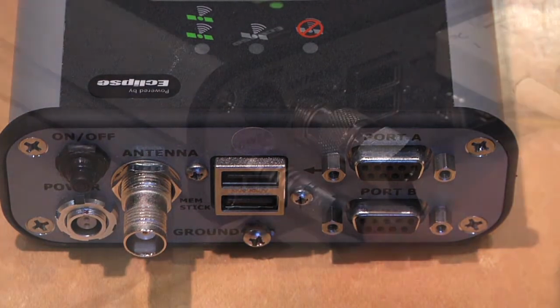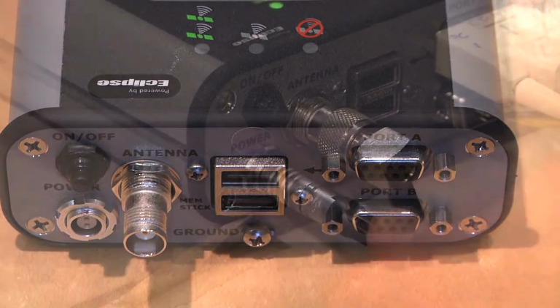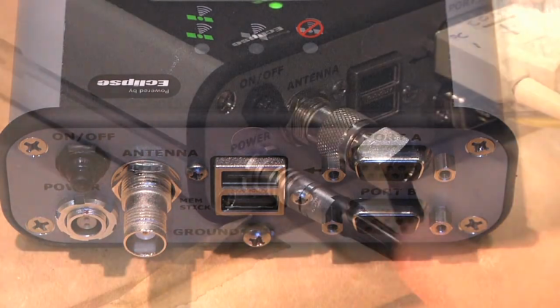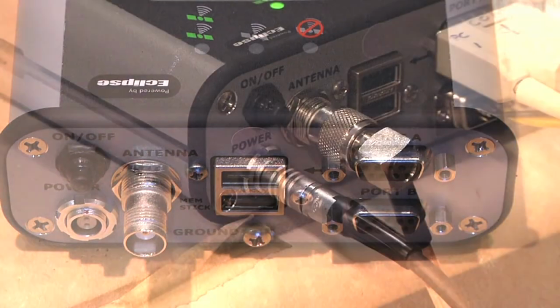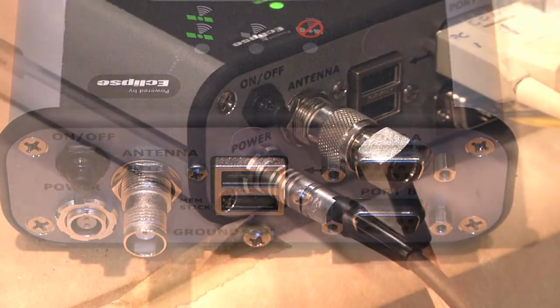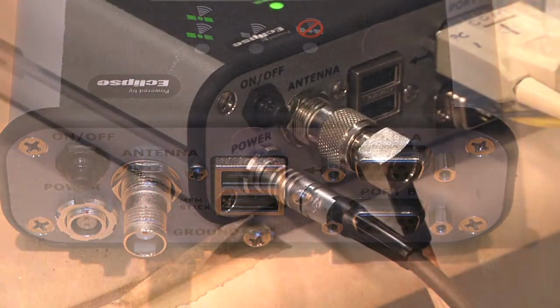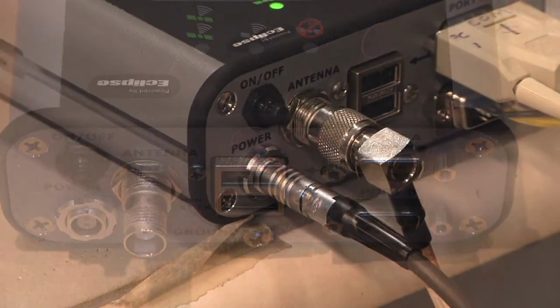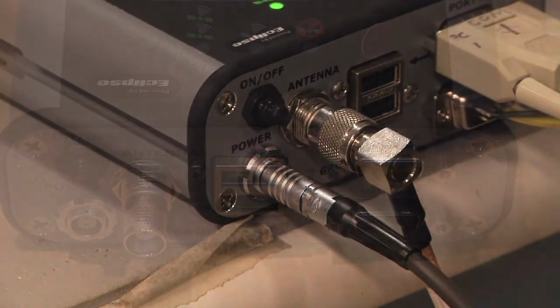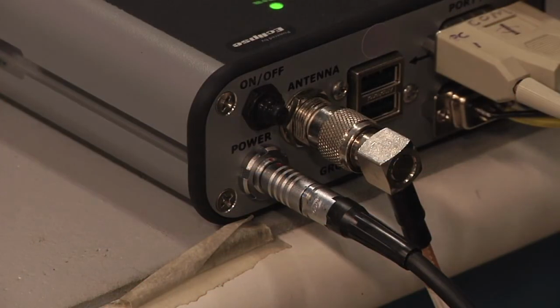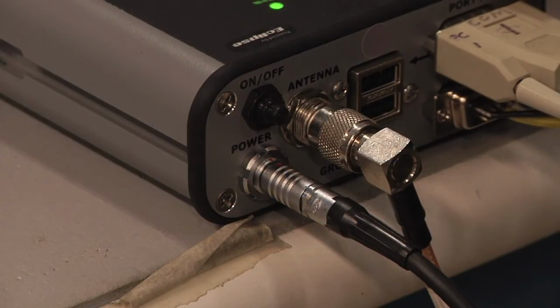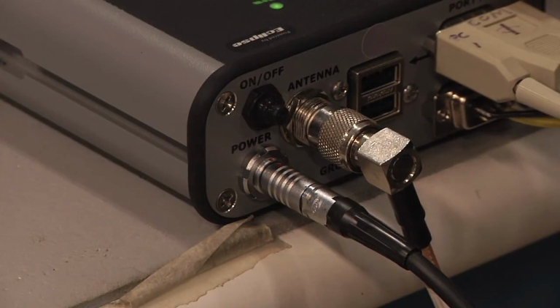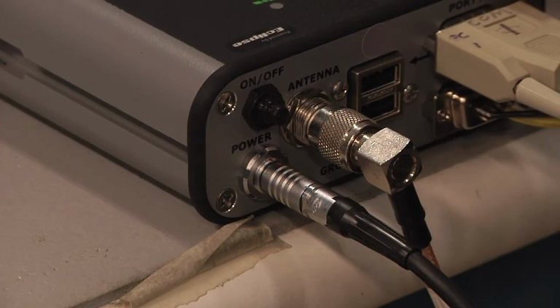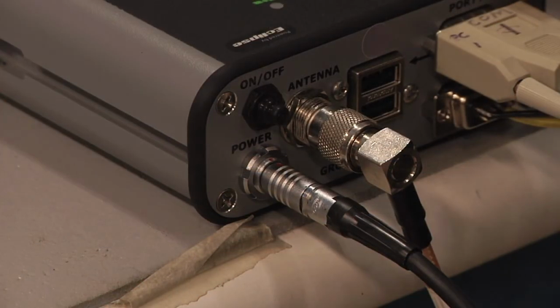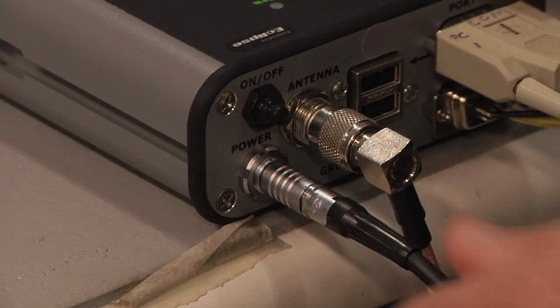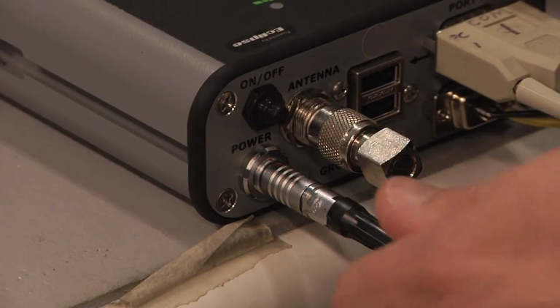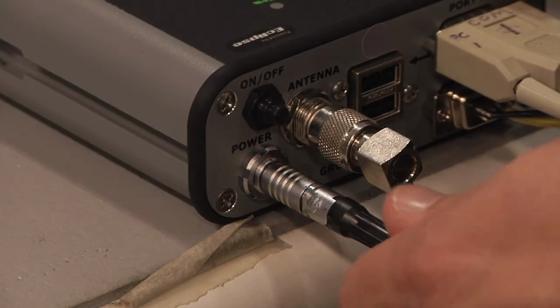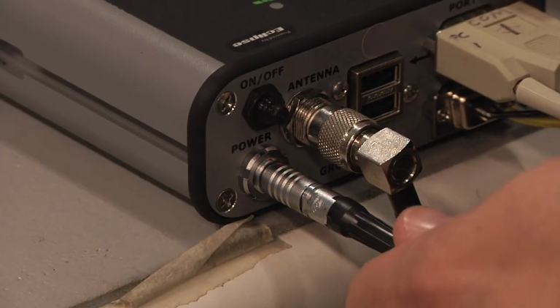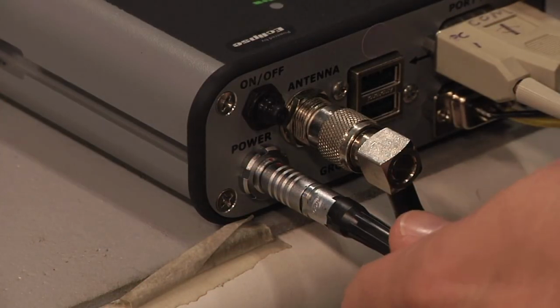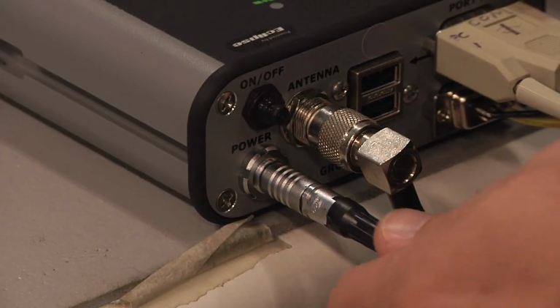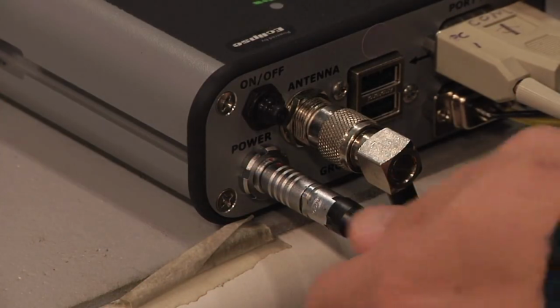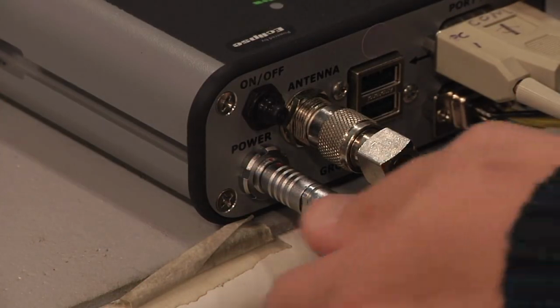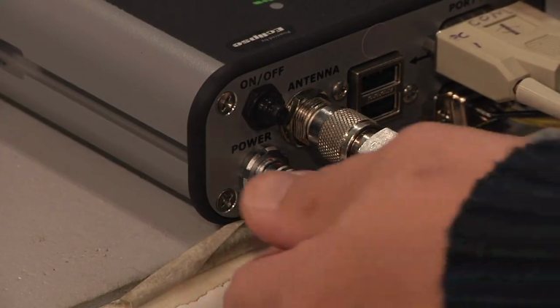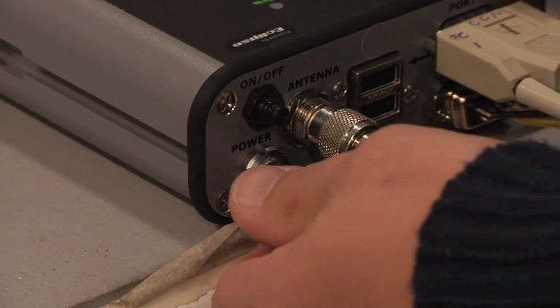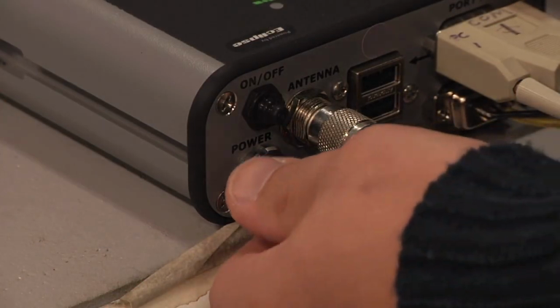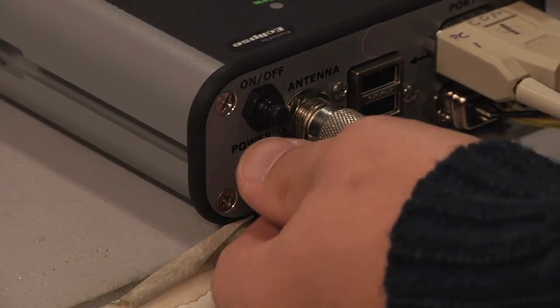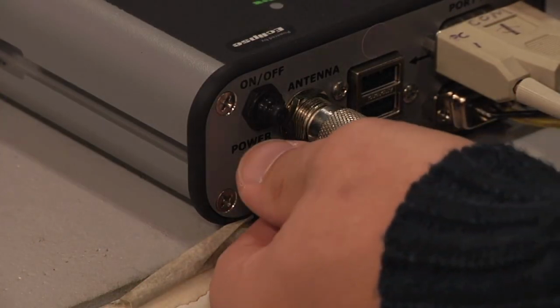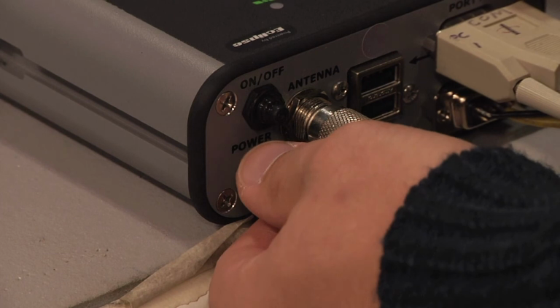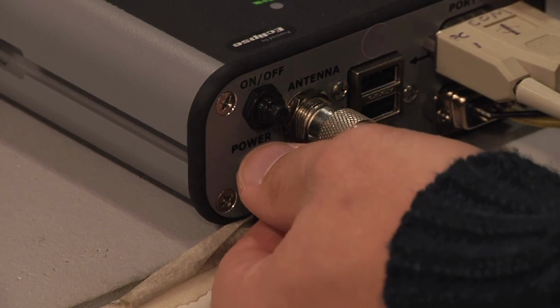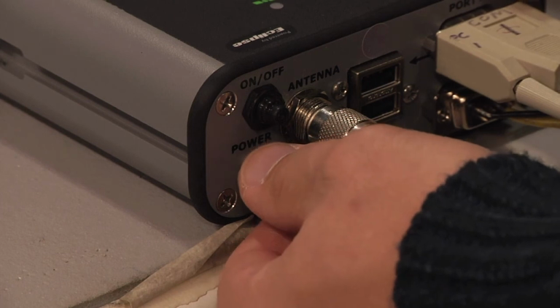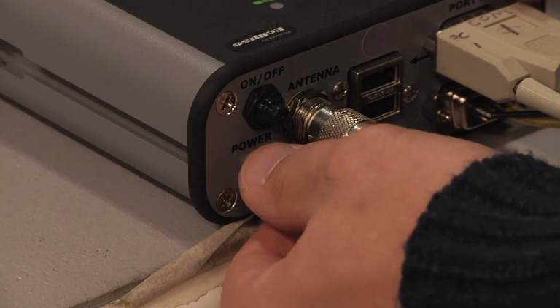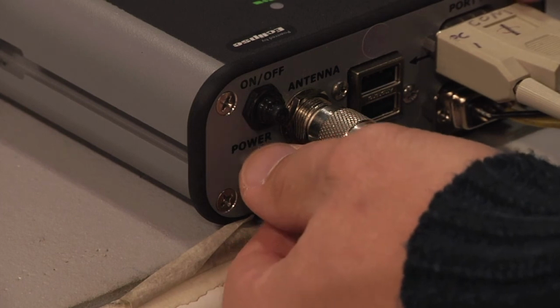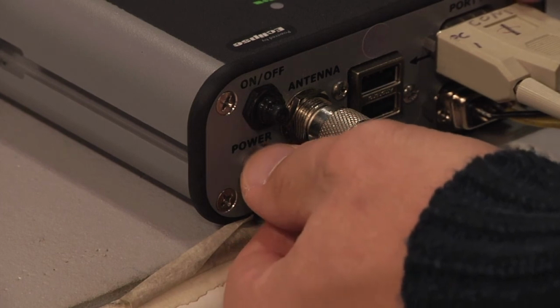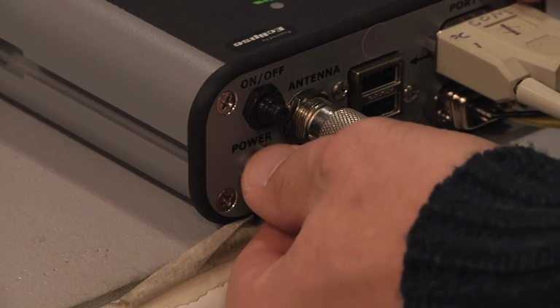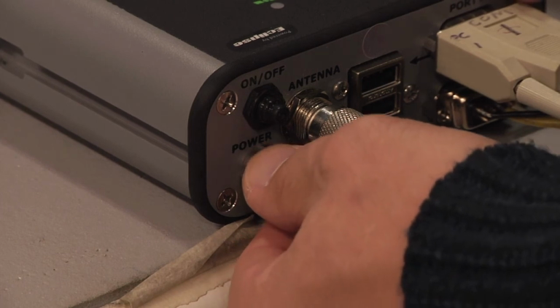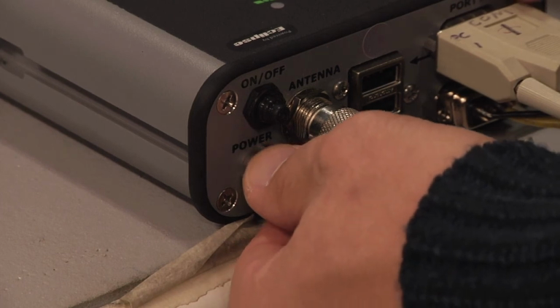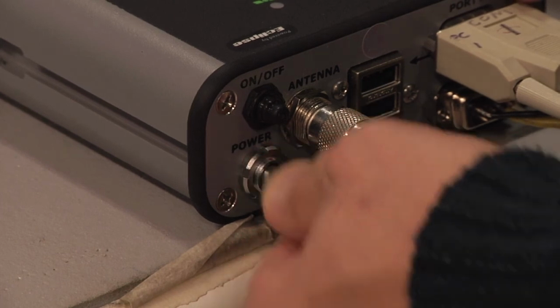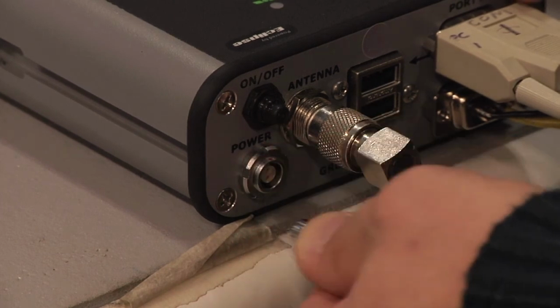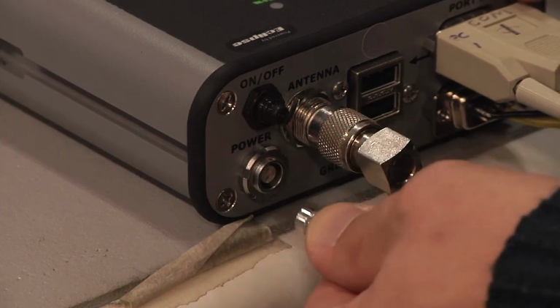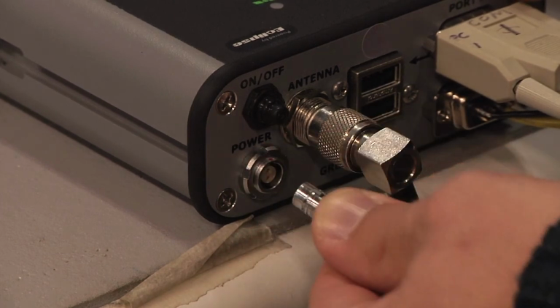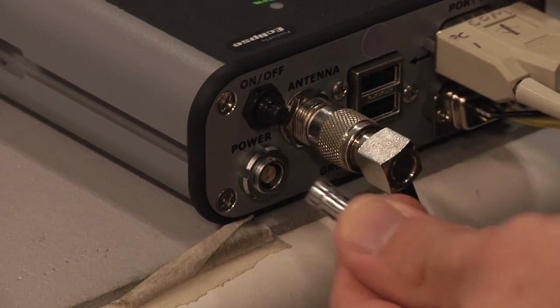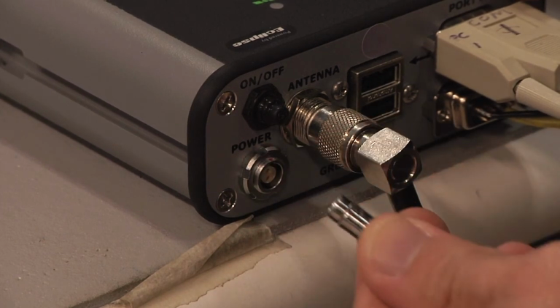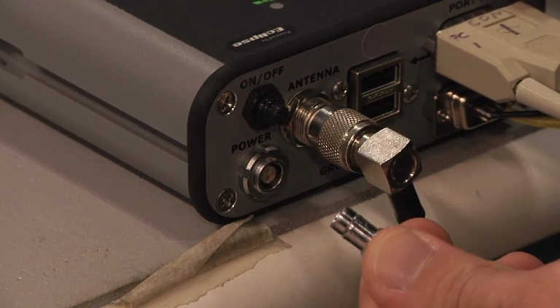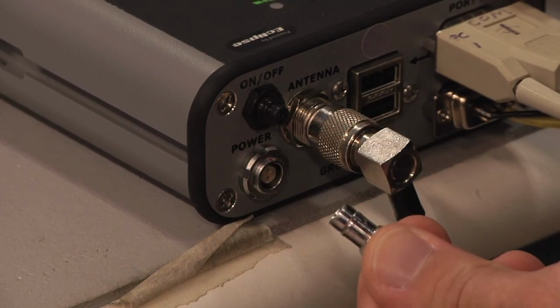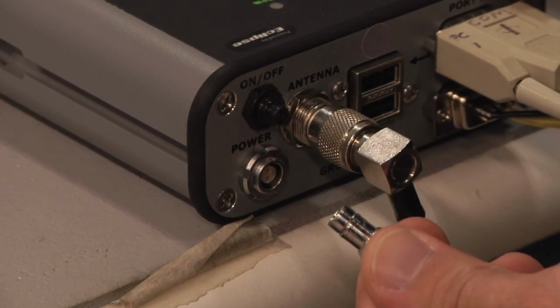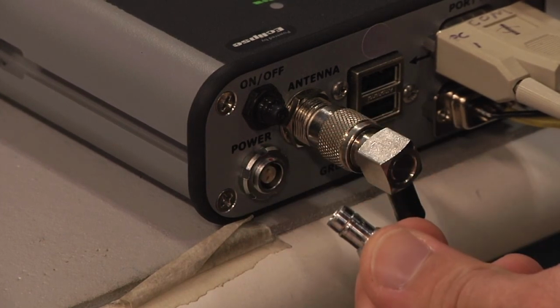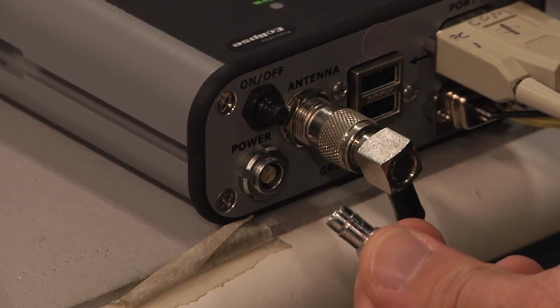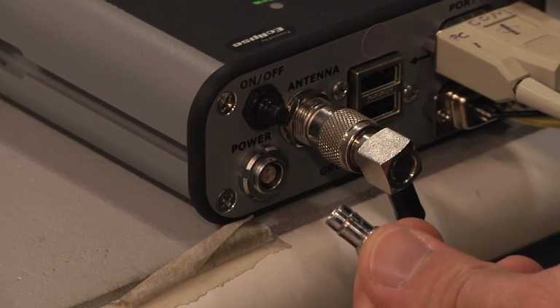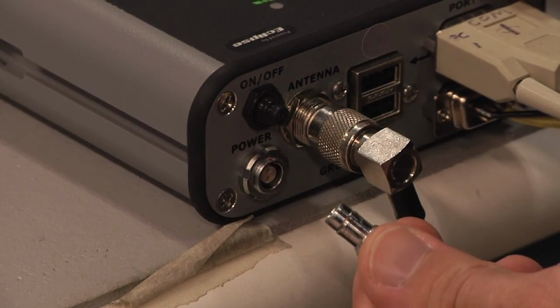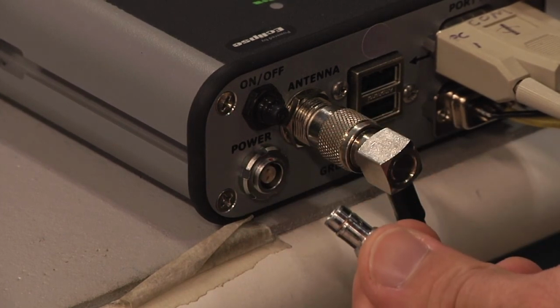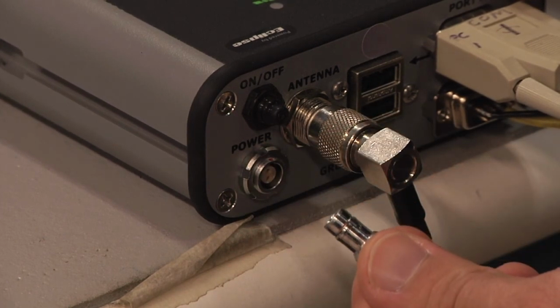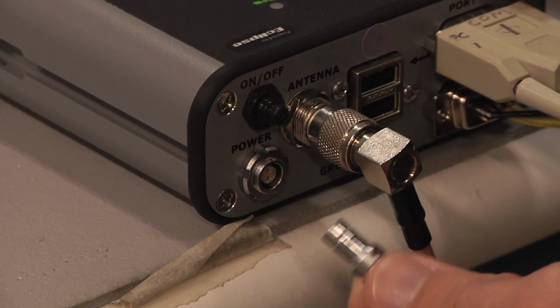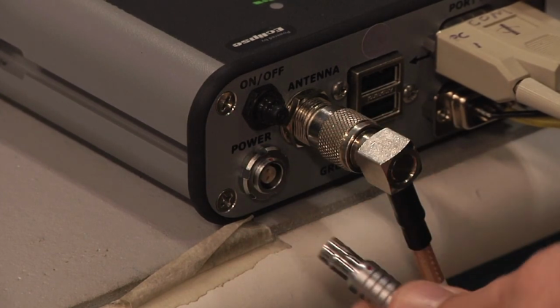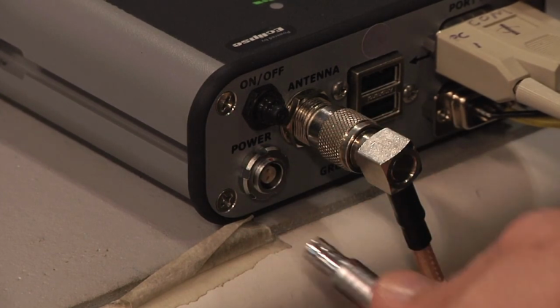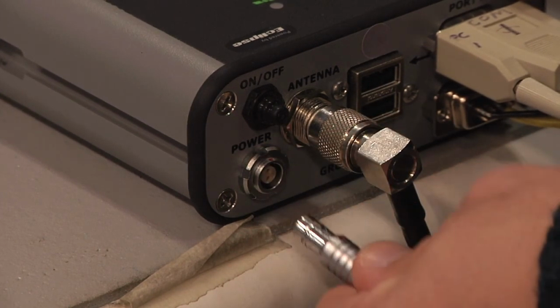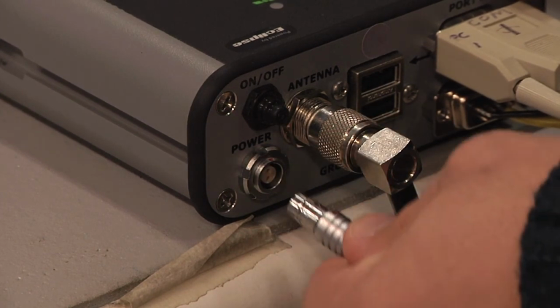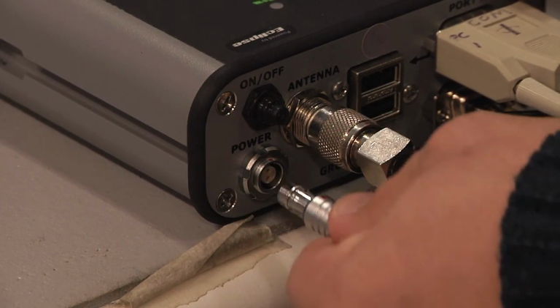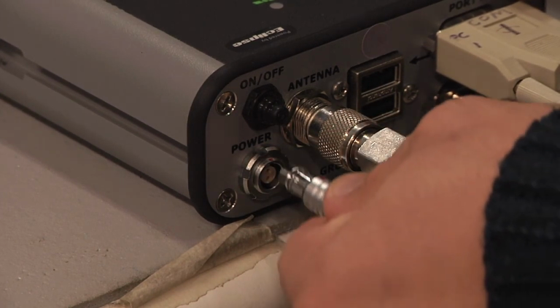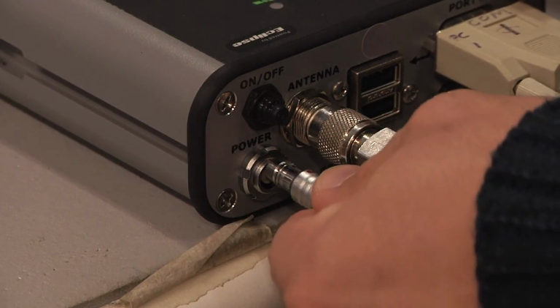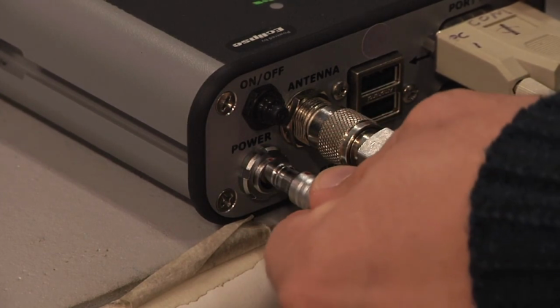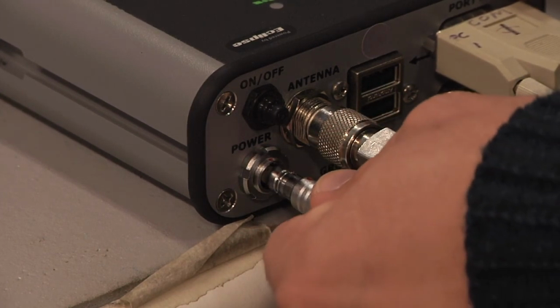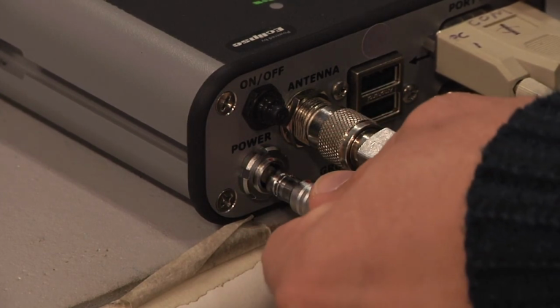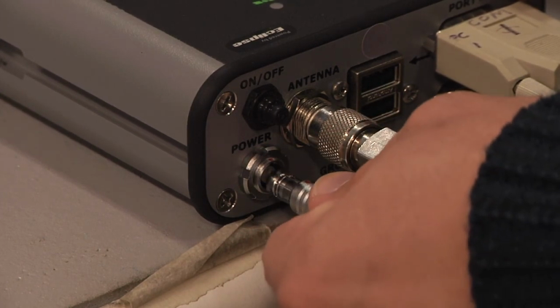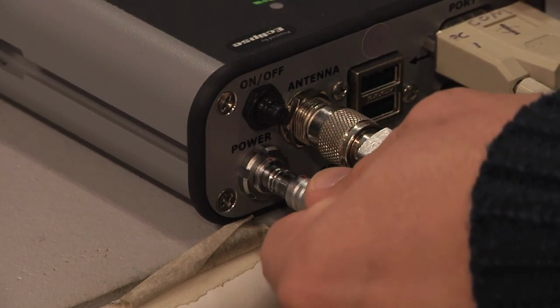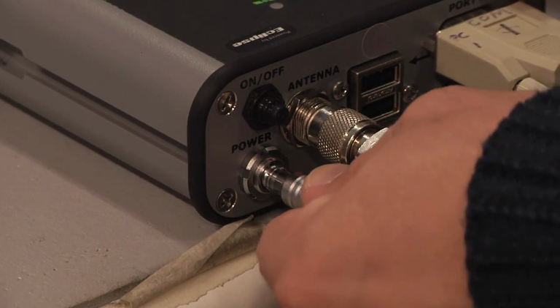The R320 features a new power connector — a more rugged, limo-type design.